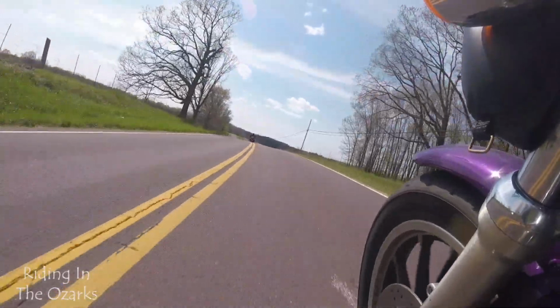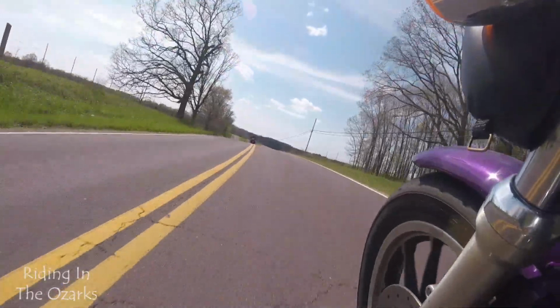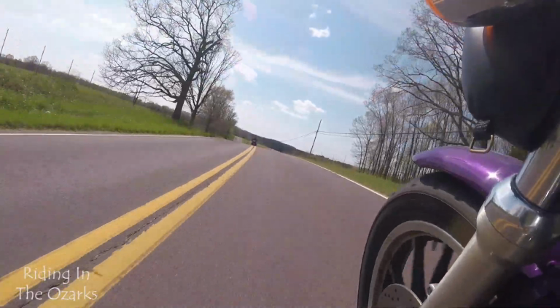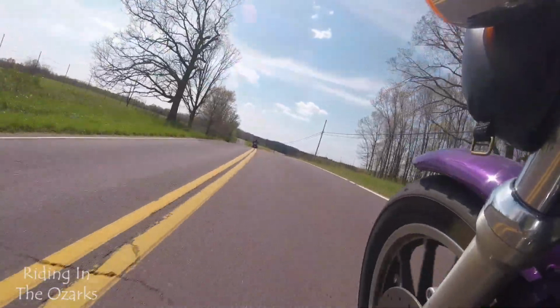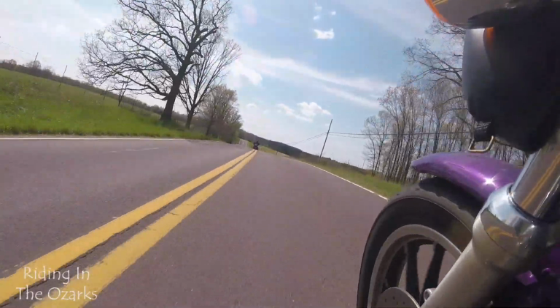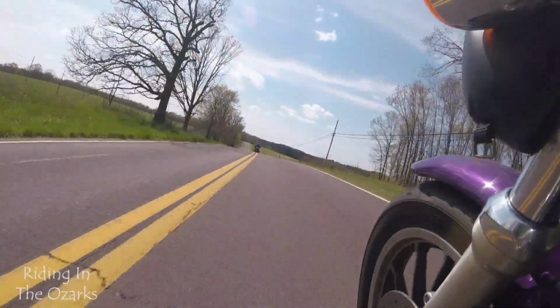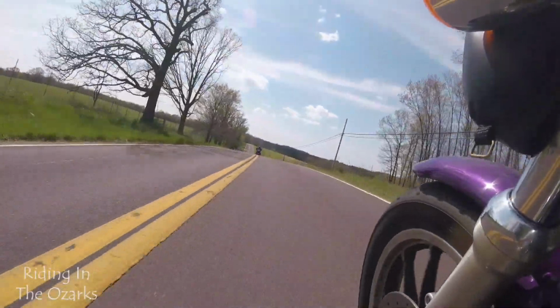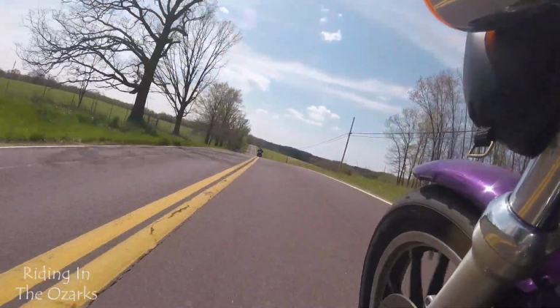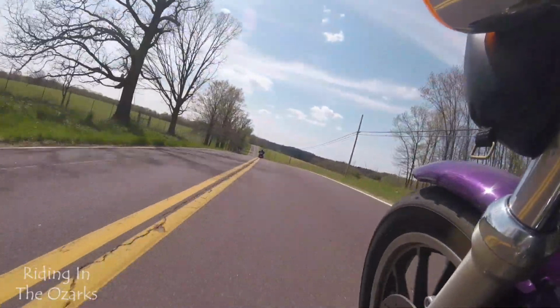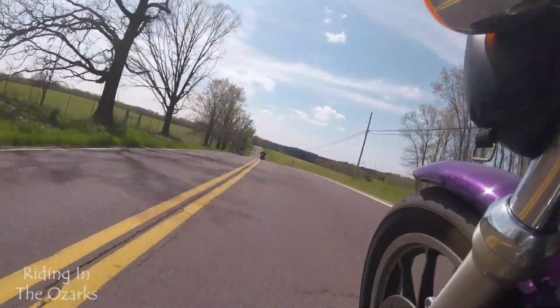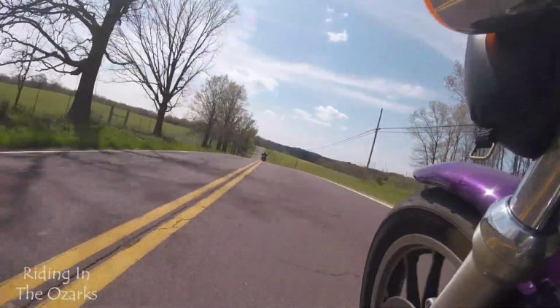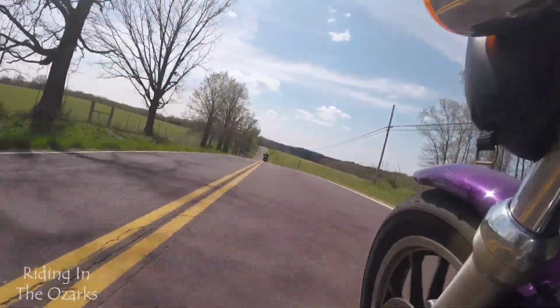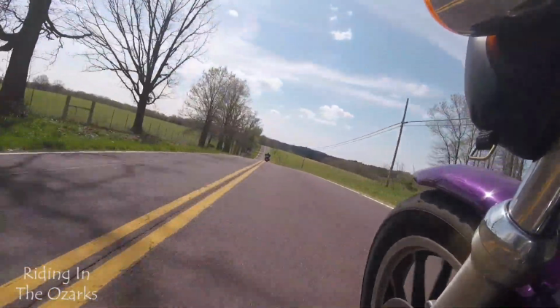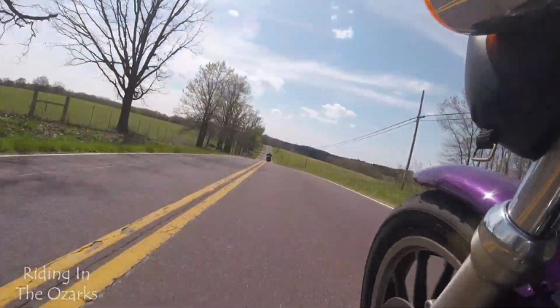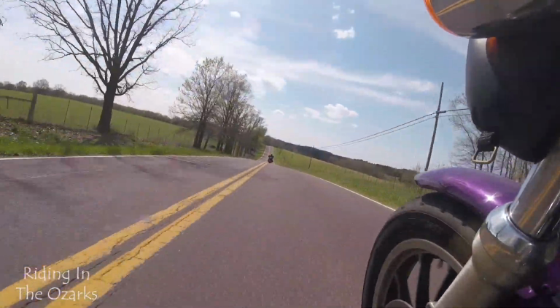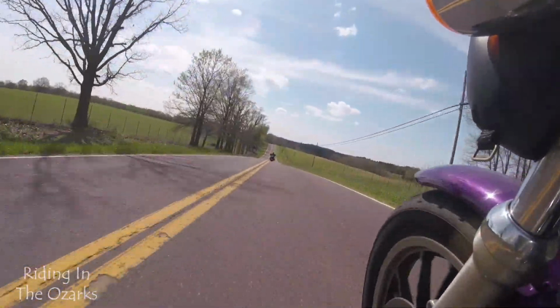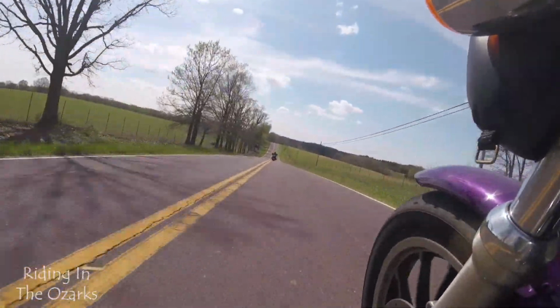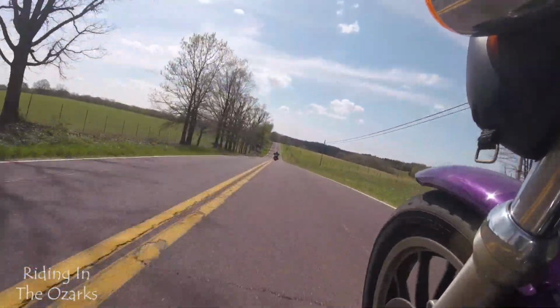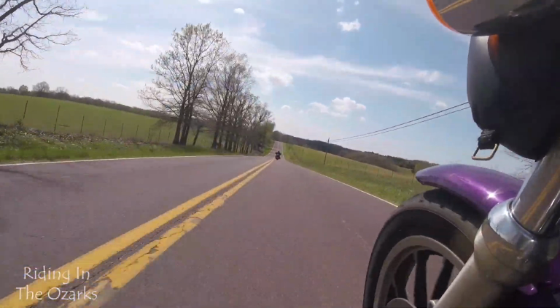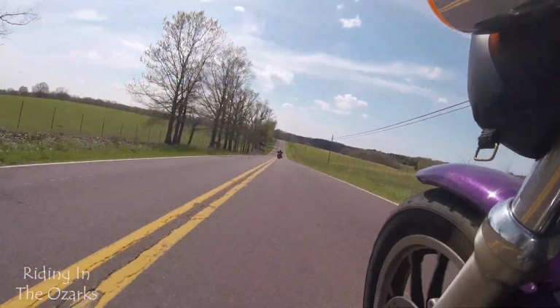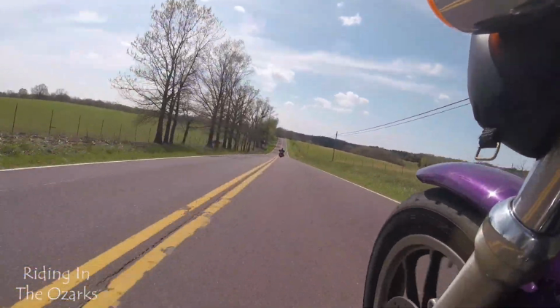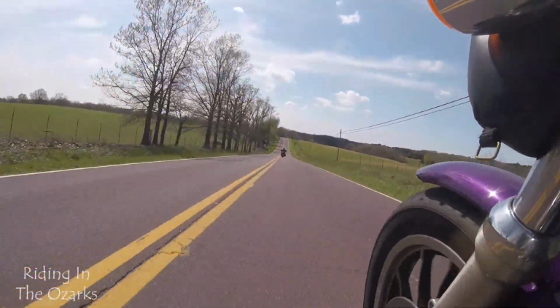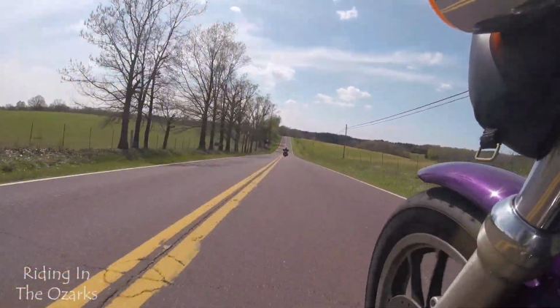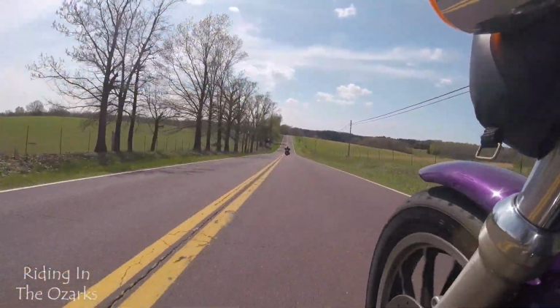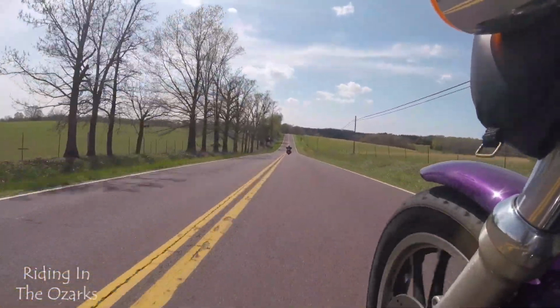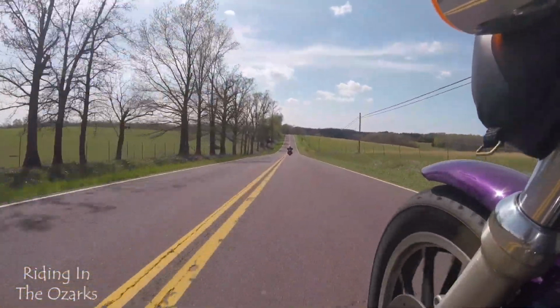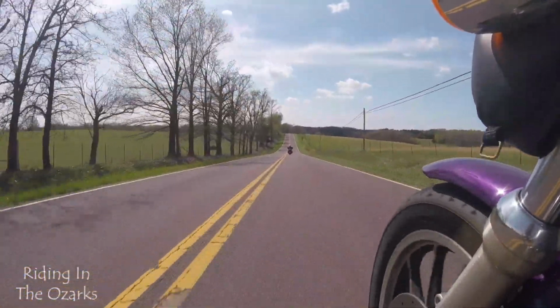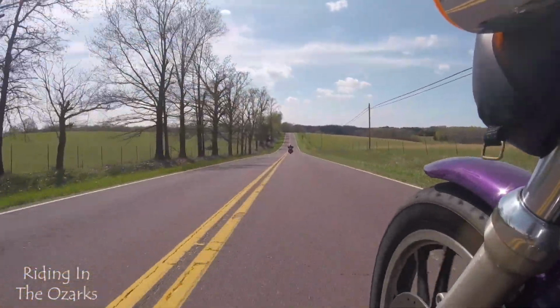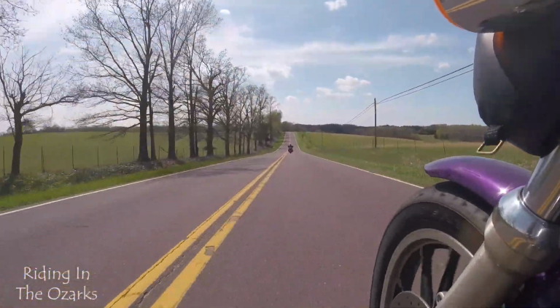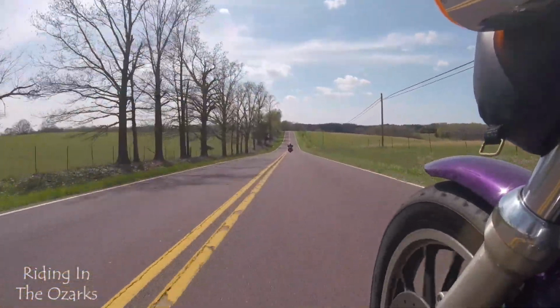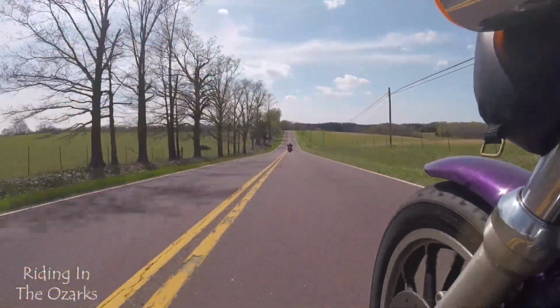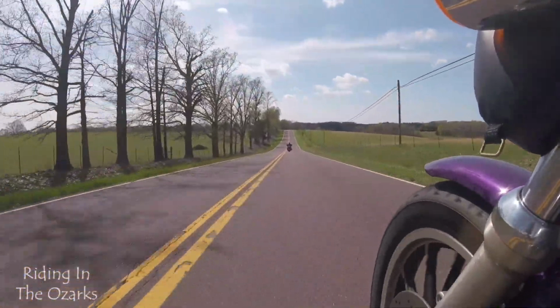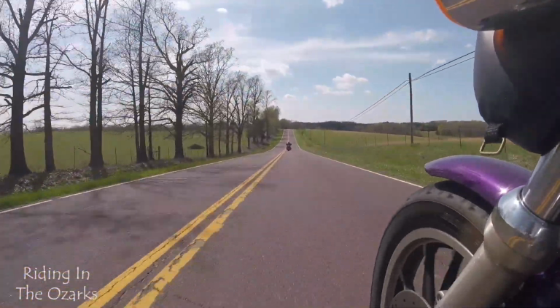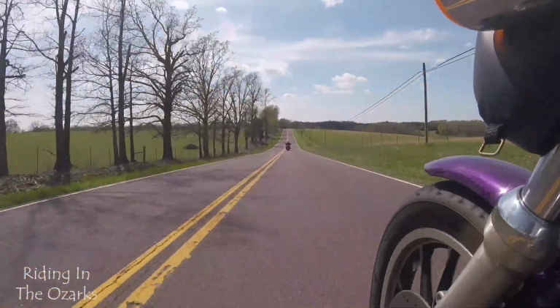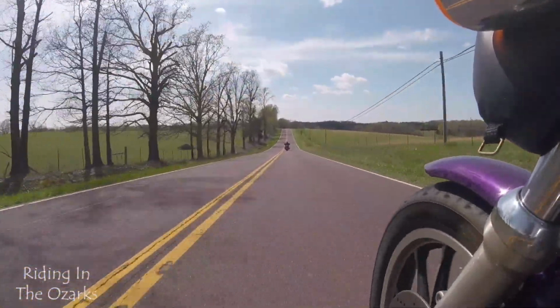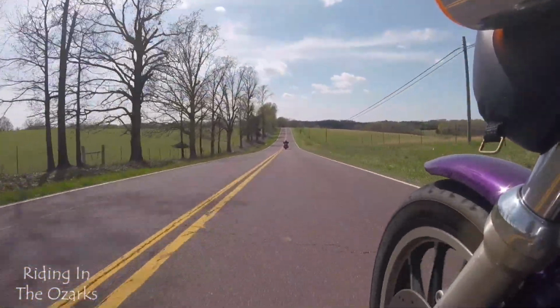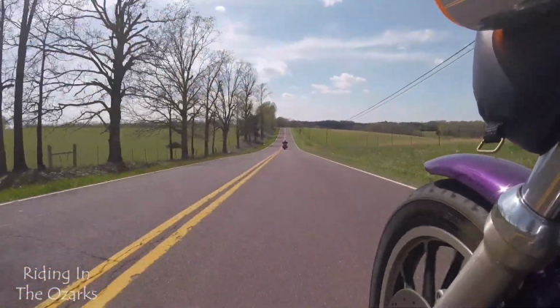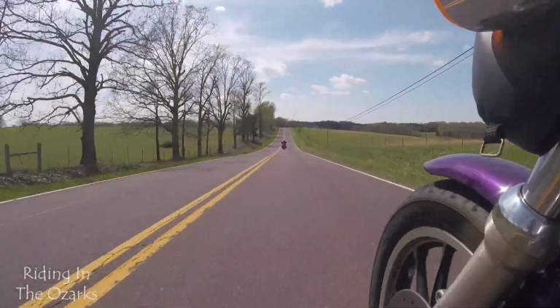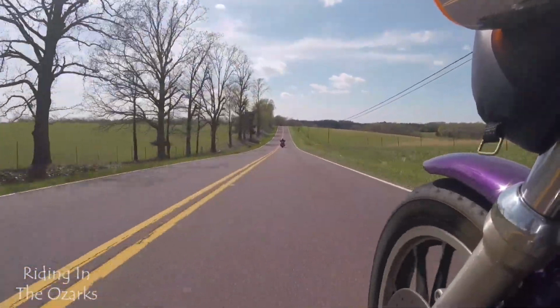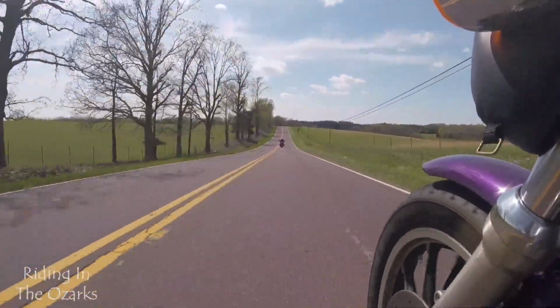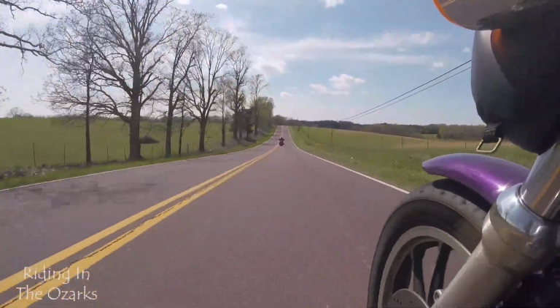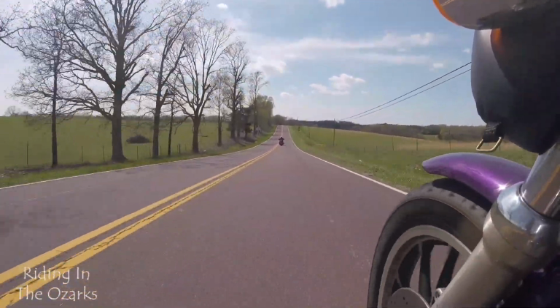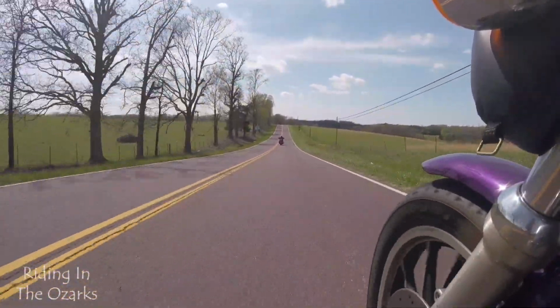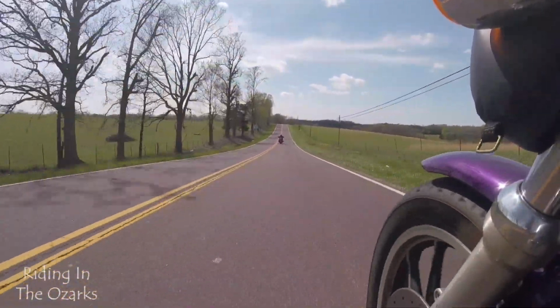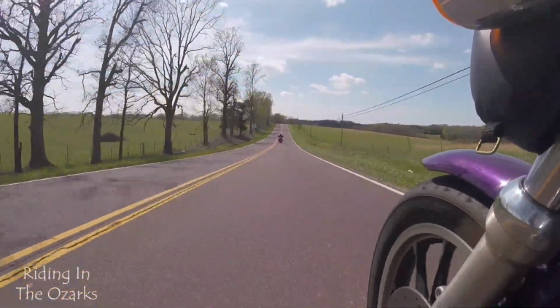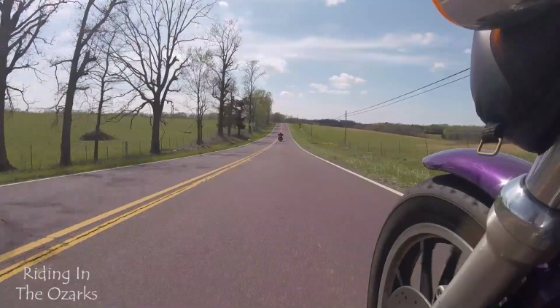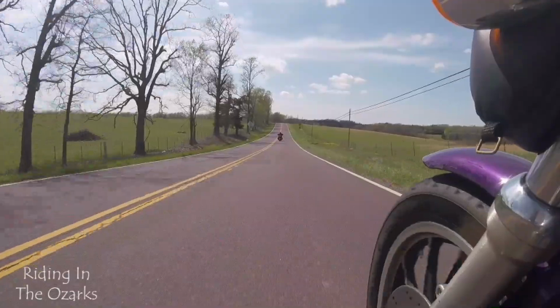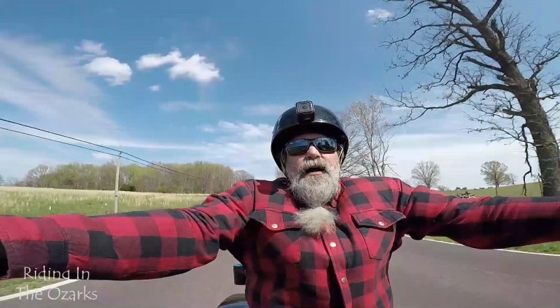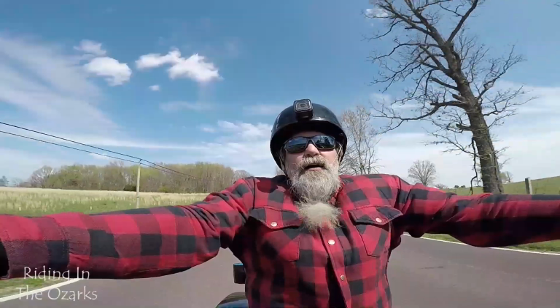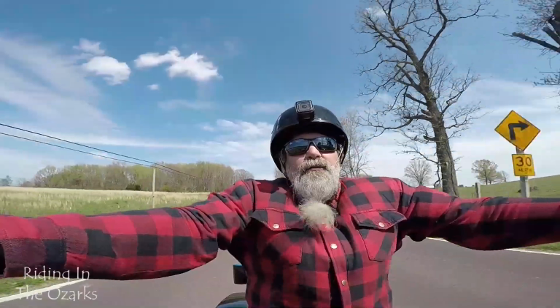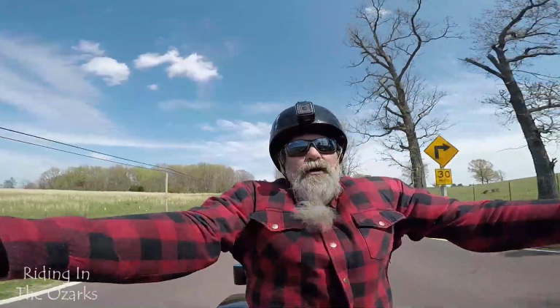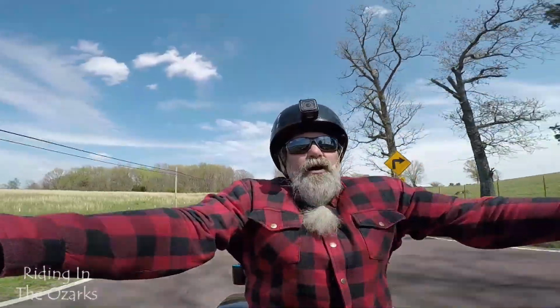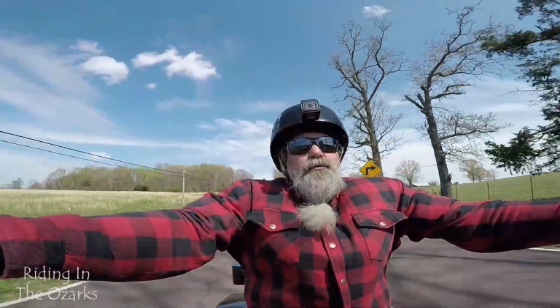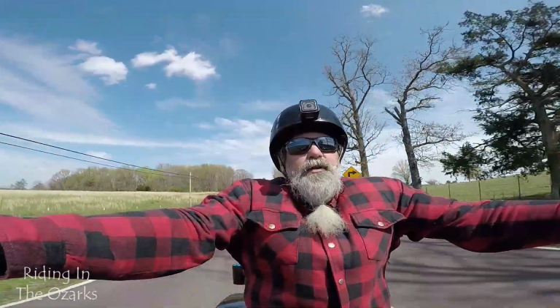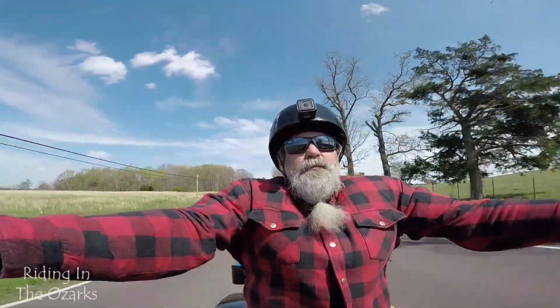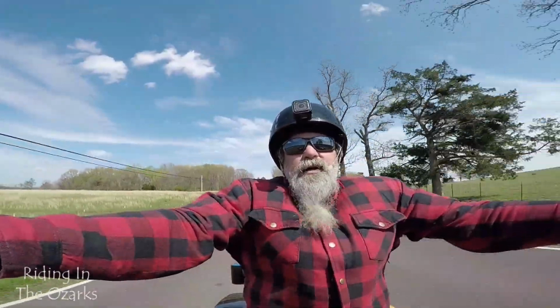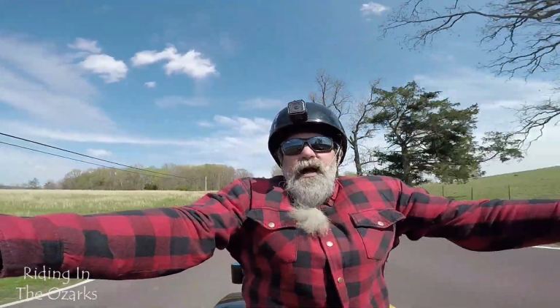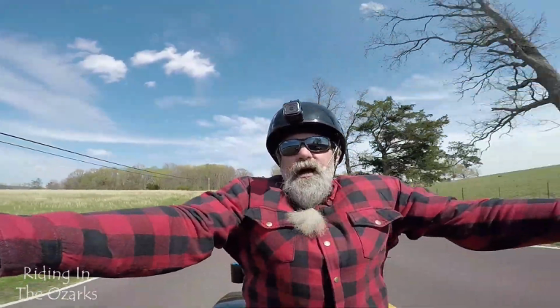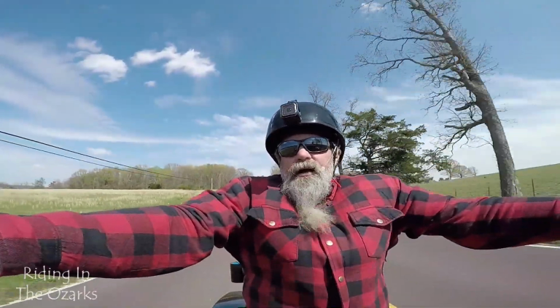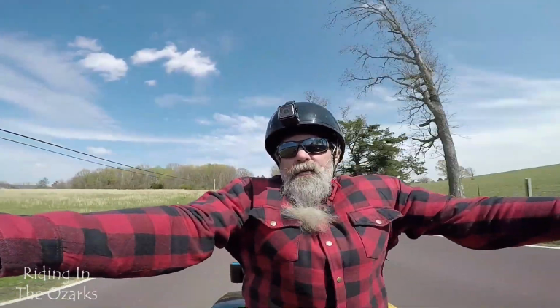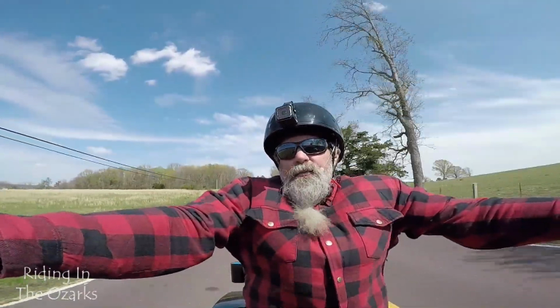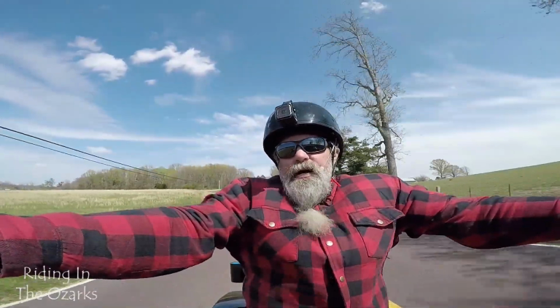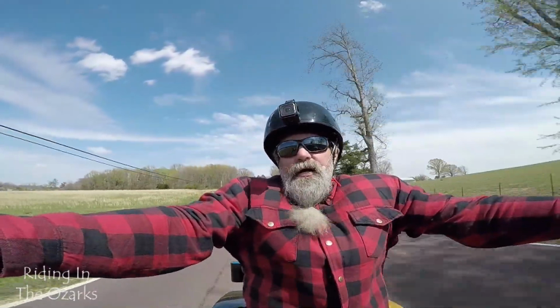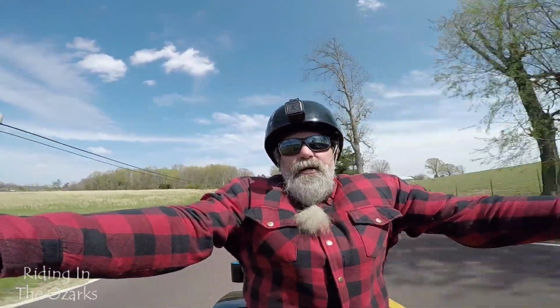Doing good back there. Trying to keep an eye on the road and keep an eye on my mirror.